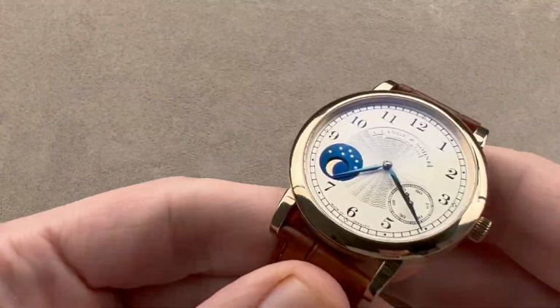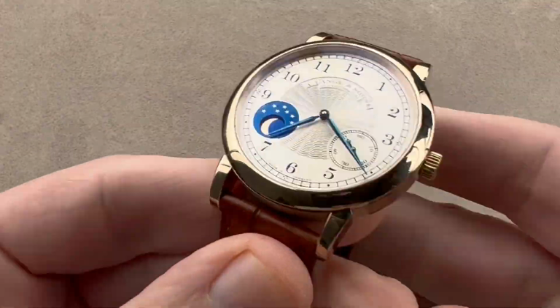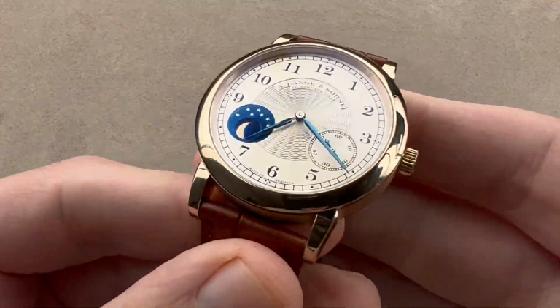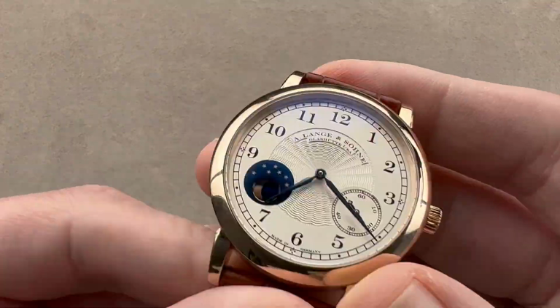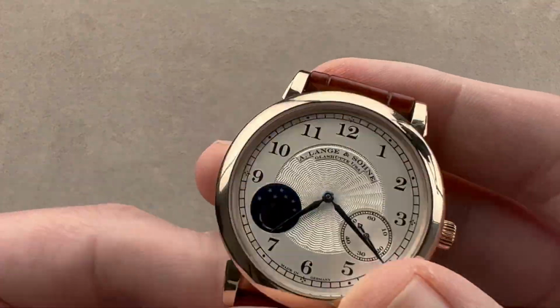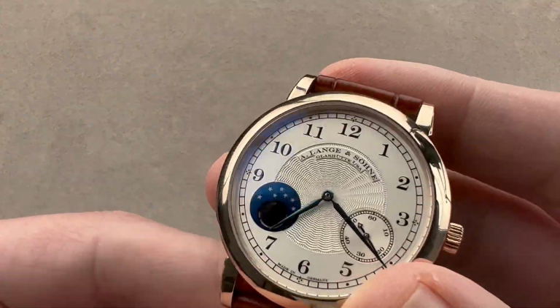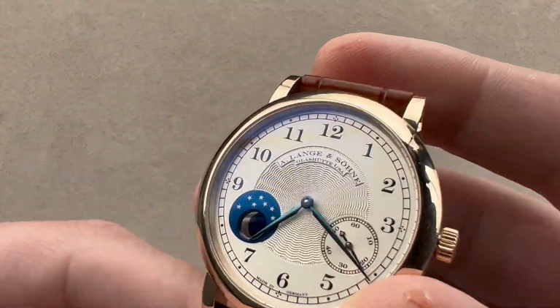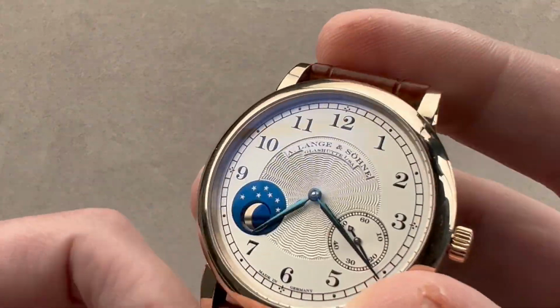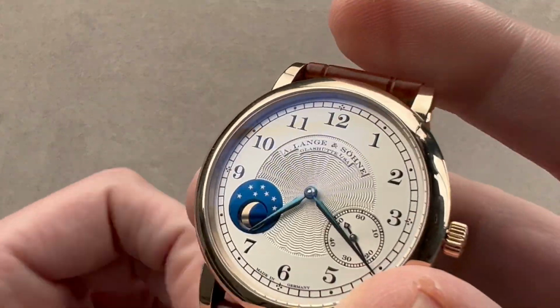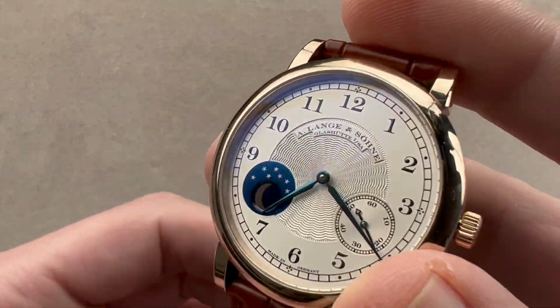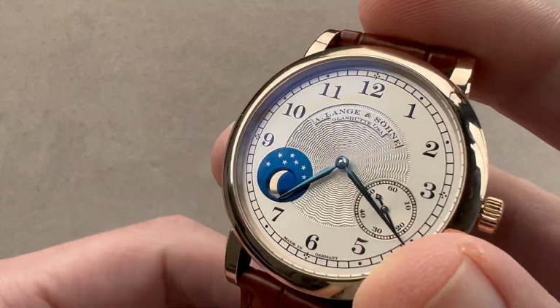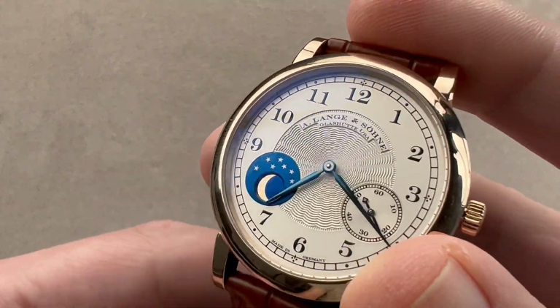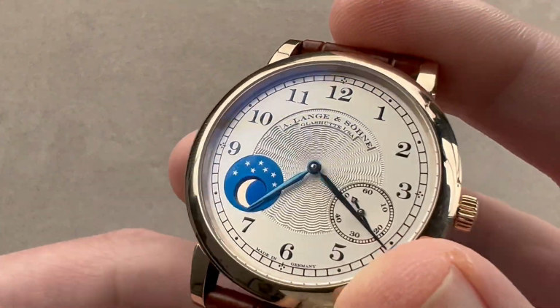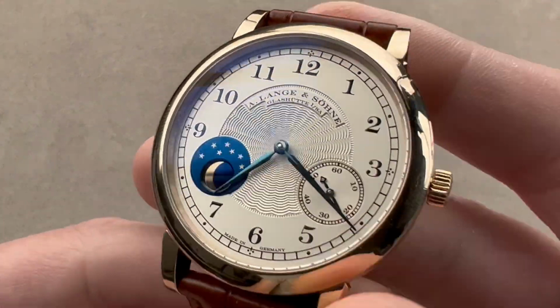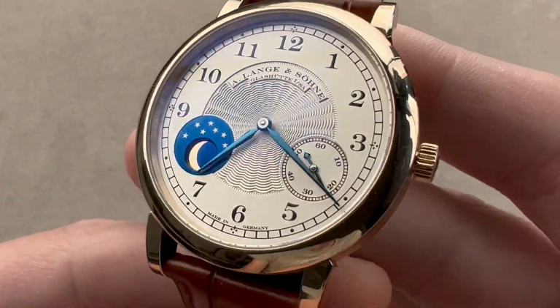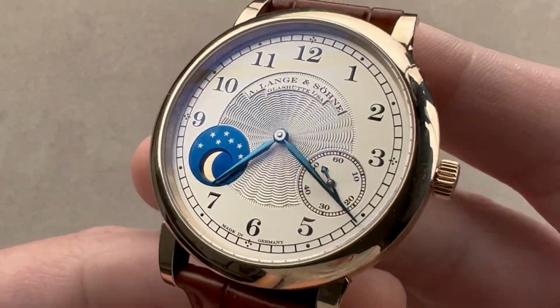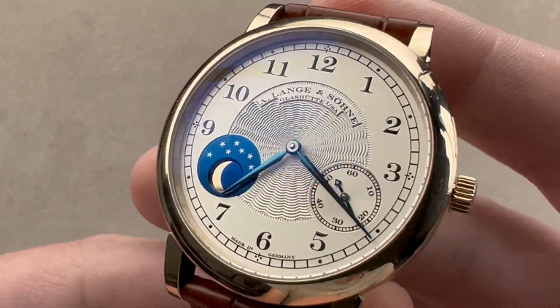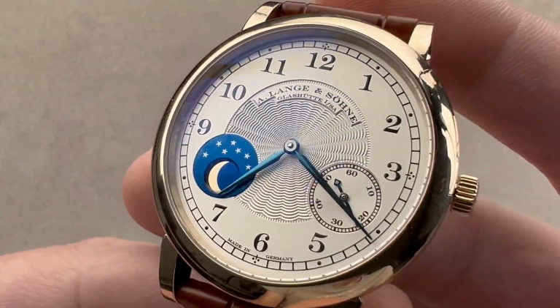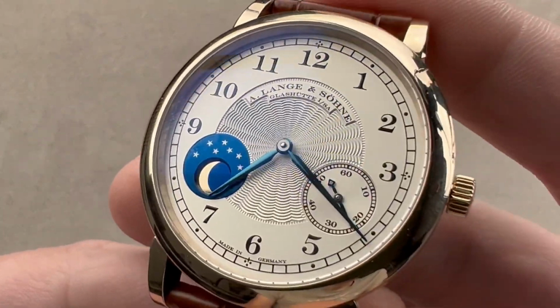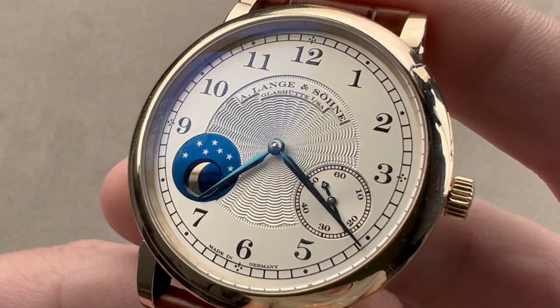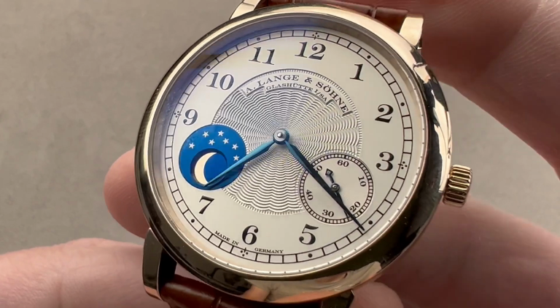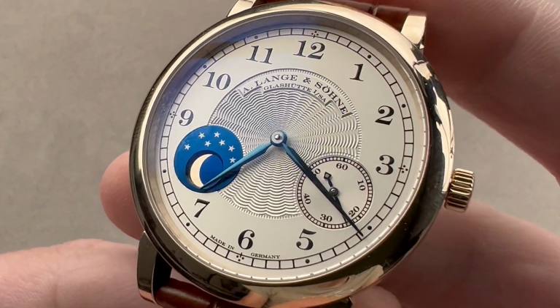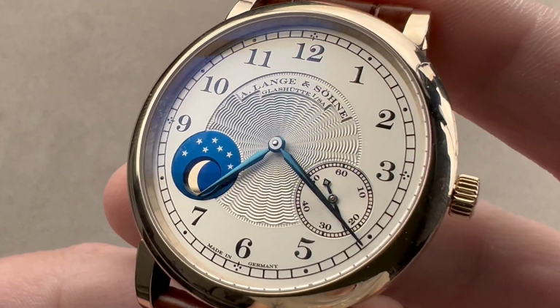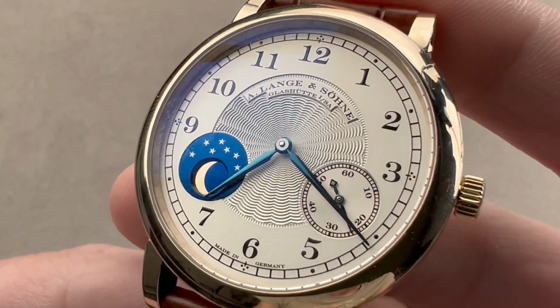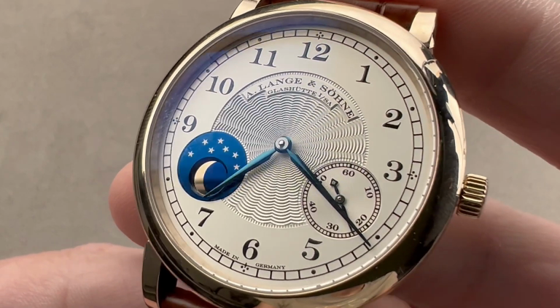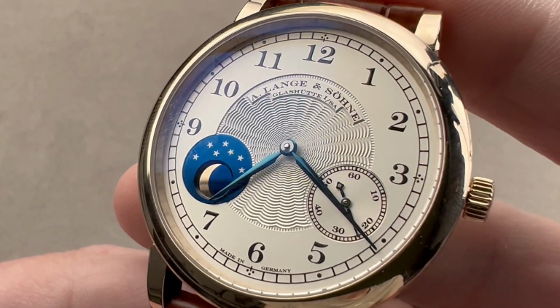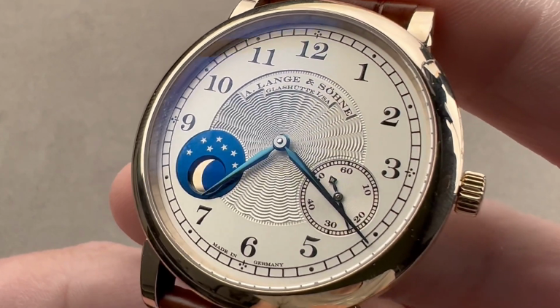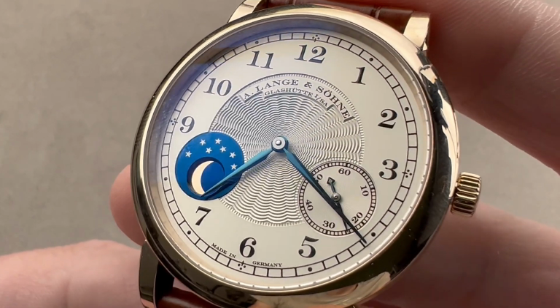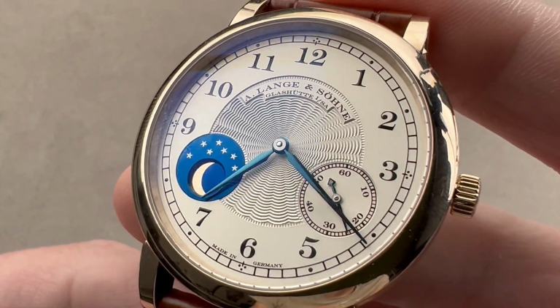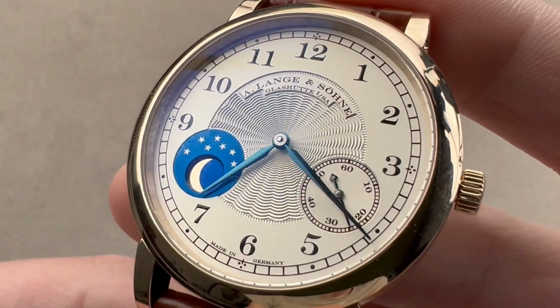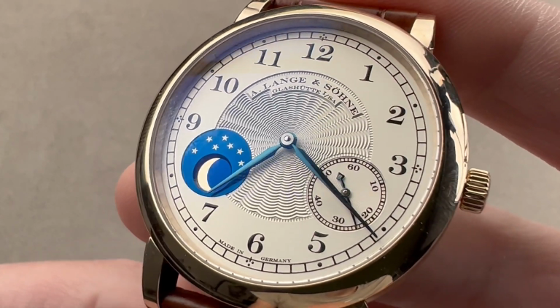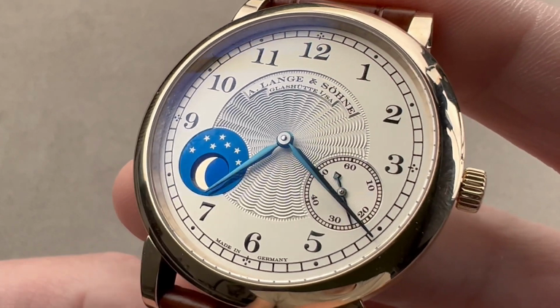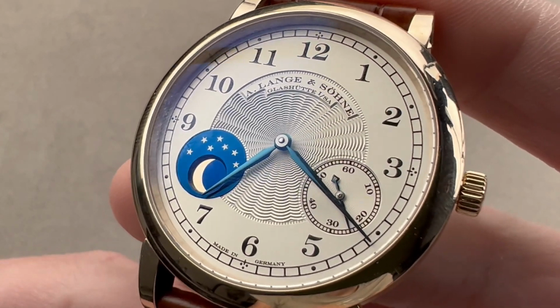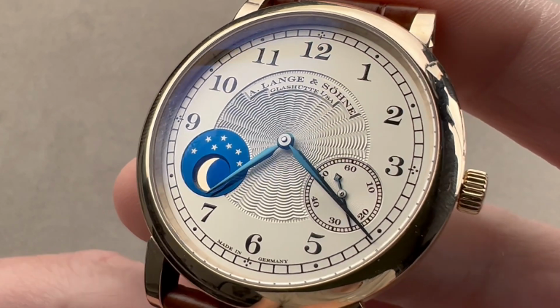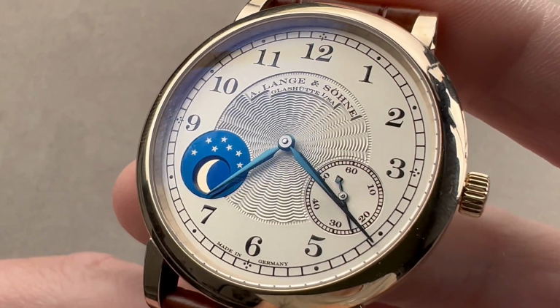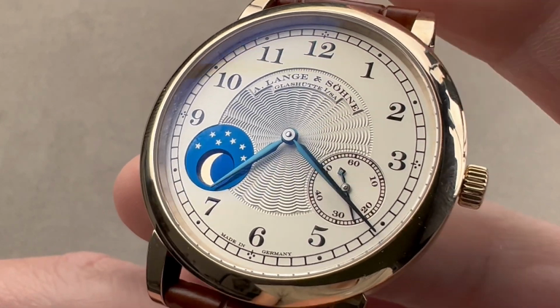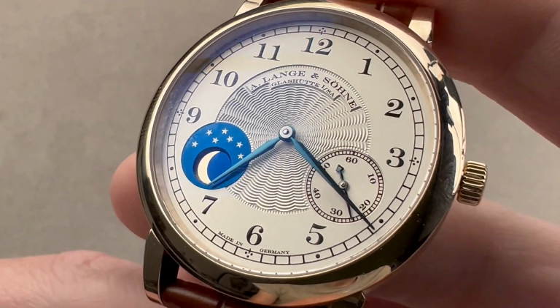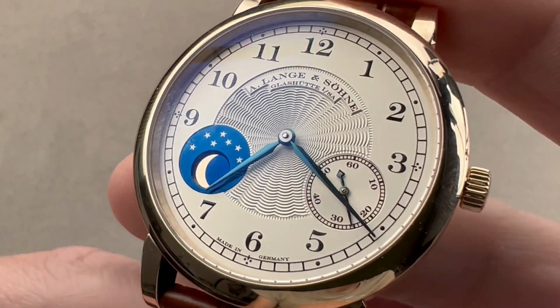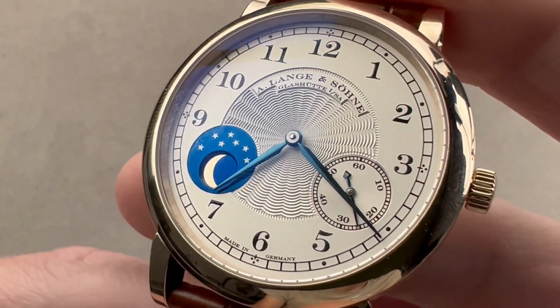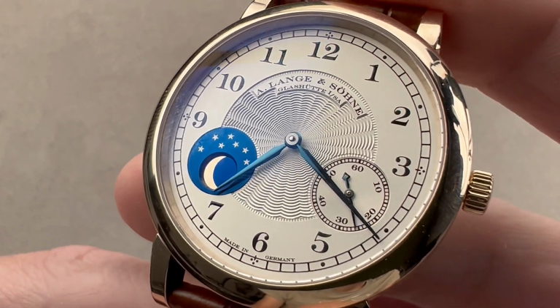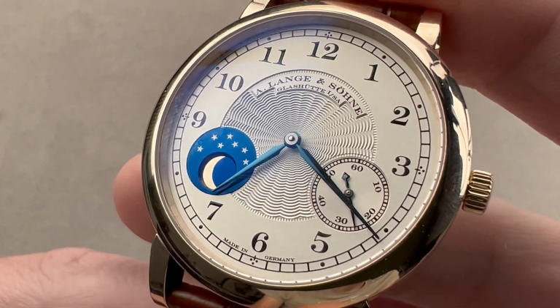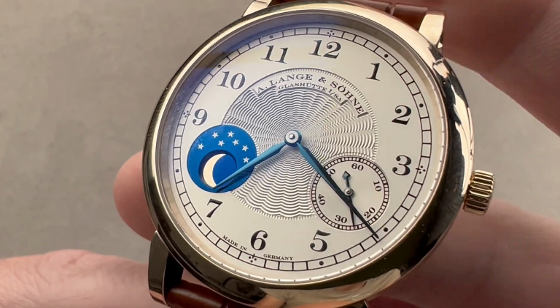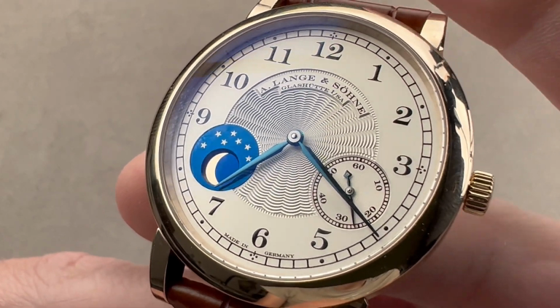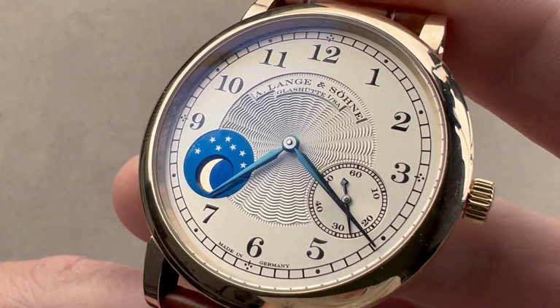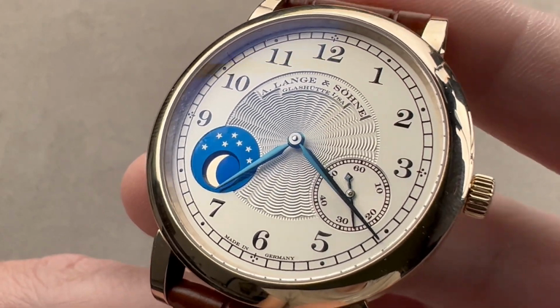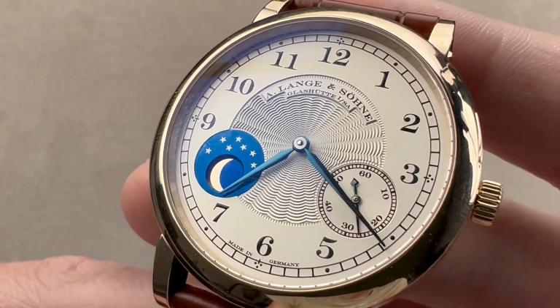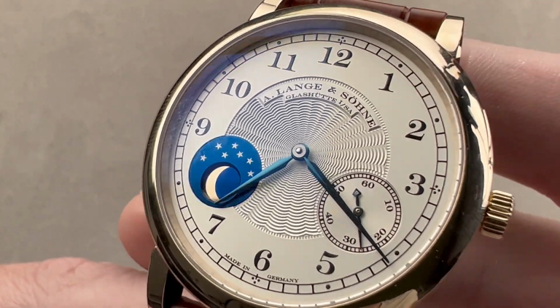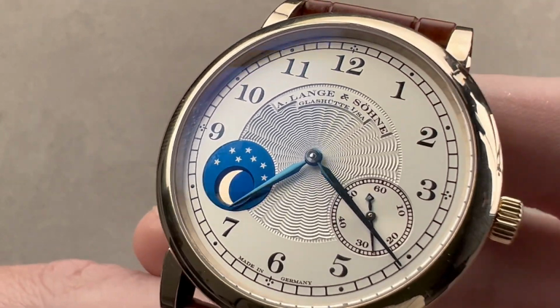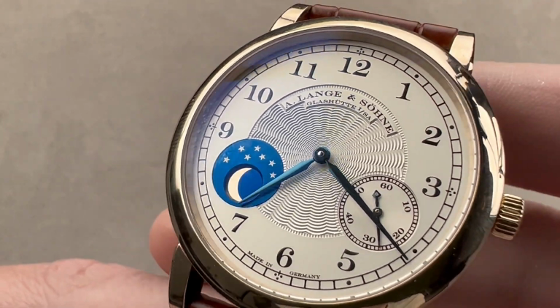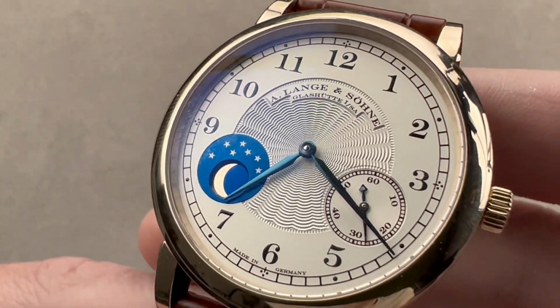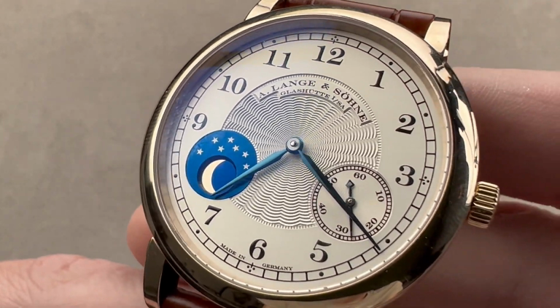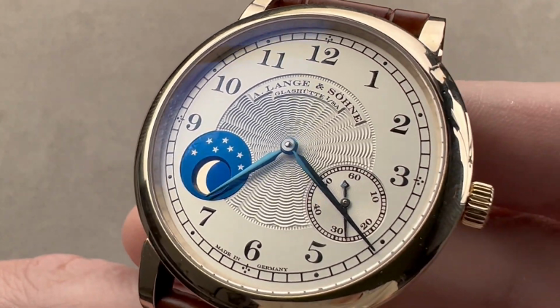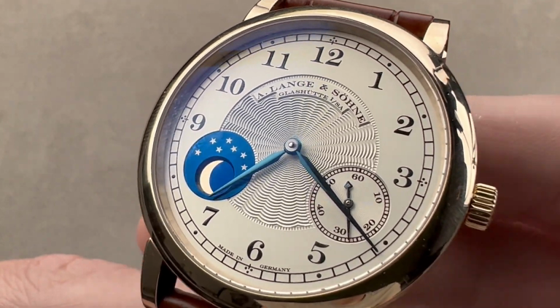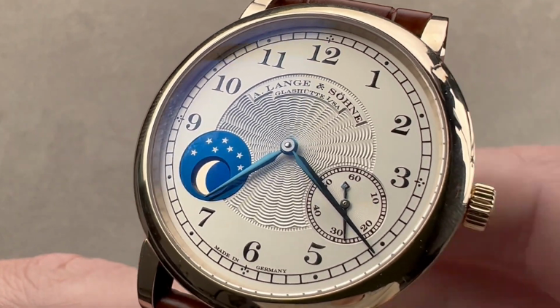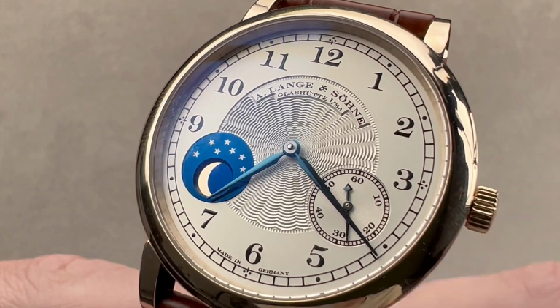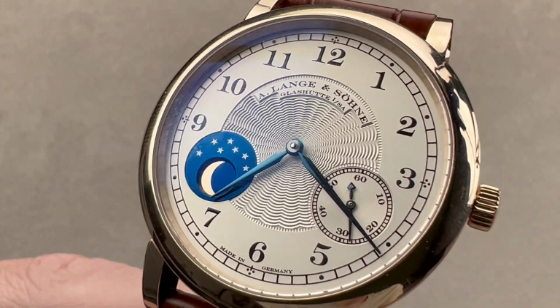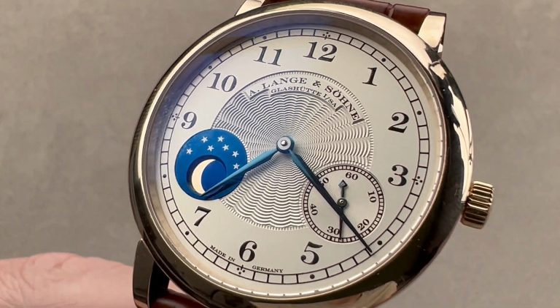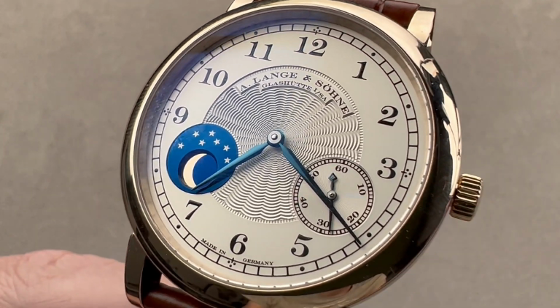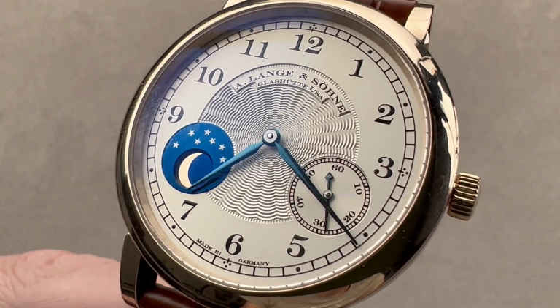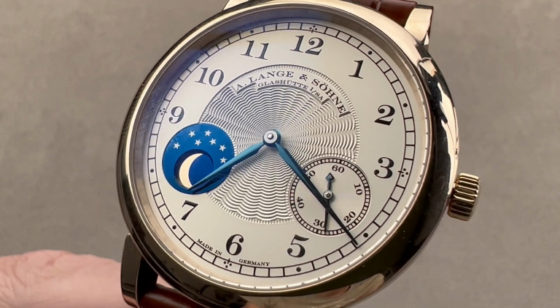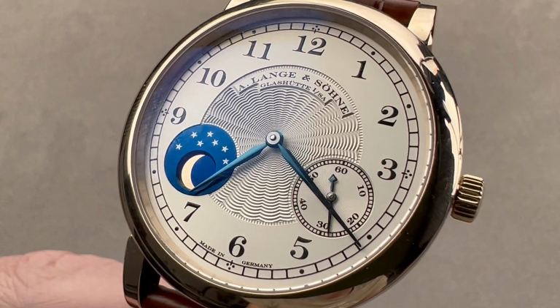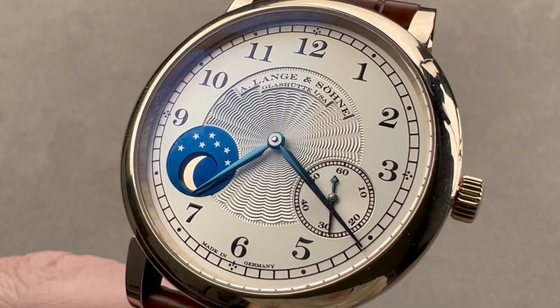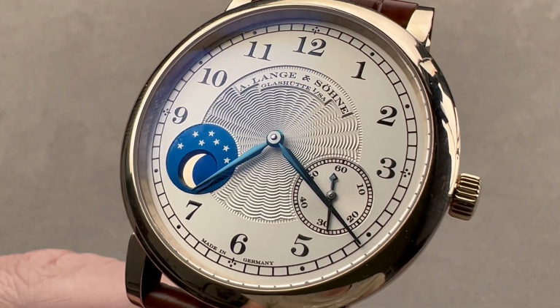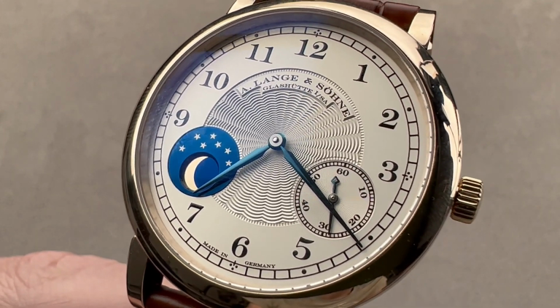If you love this watch, reach out to me at tmaso@thewatchbox.com for purchase and pricing details.